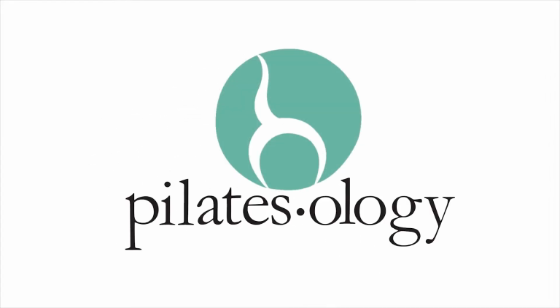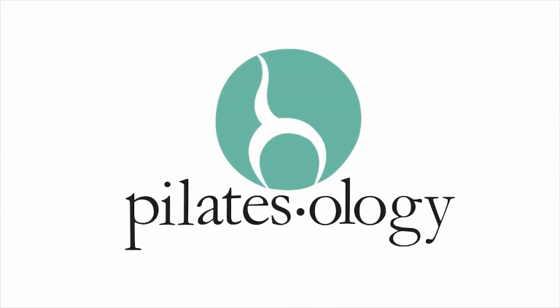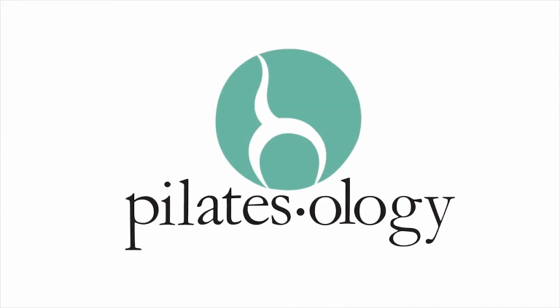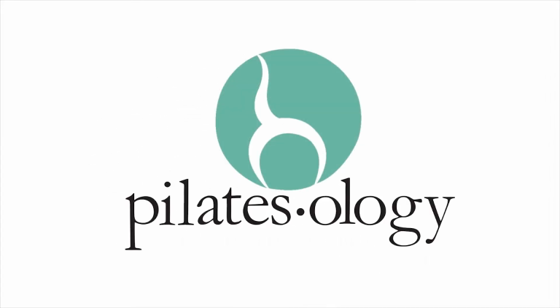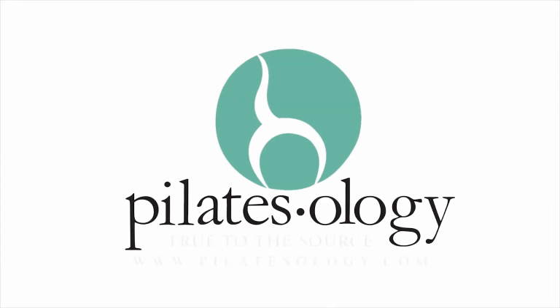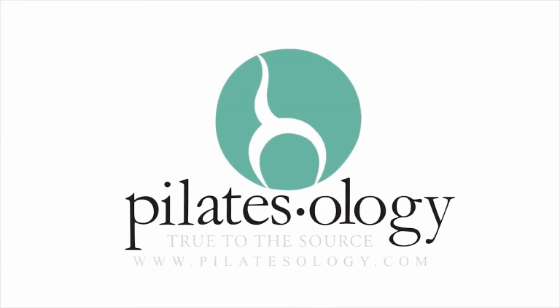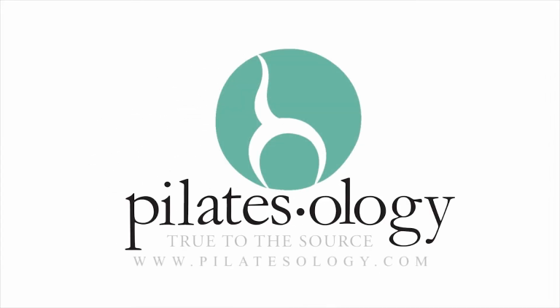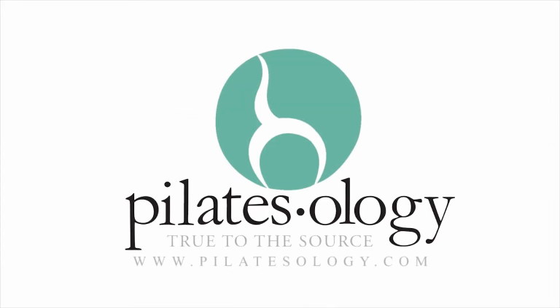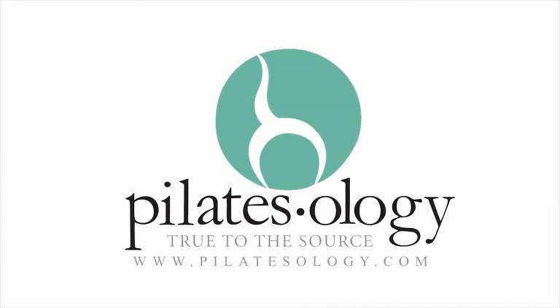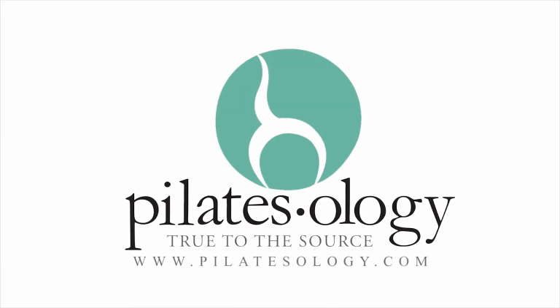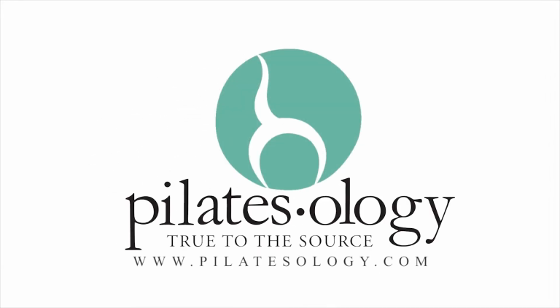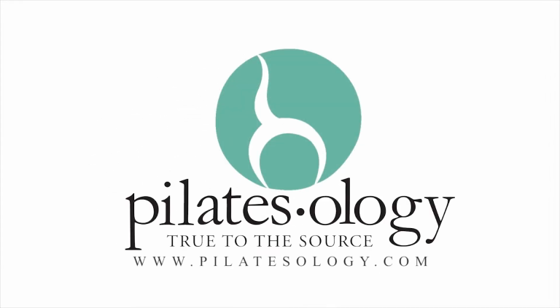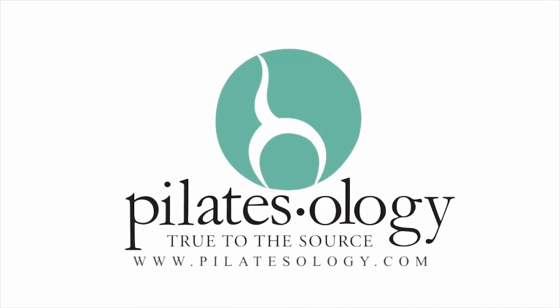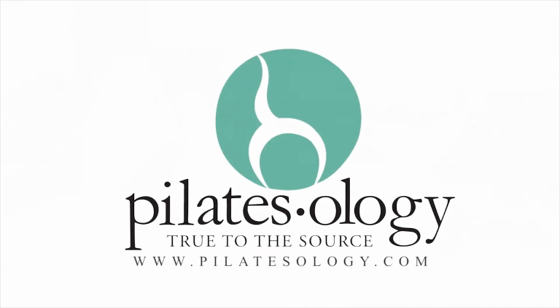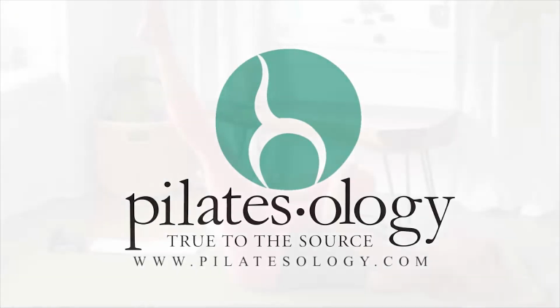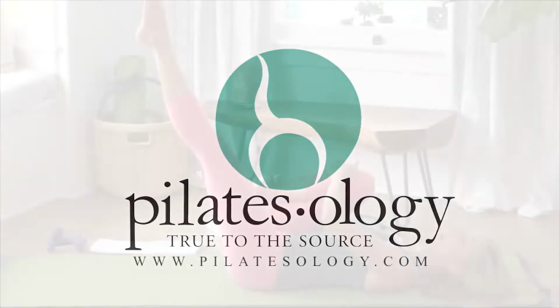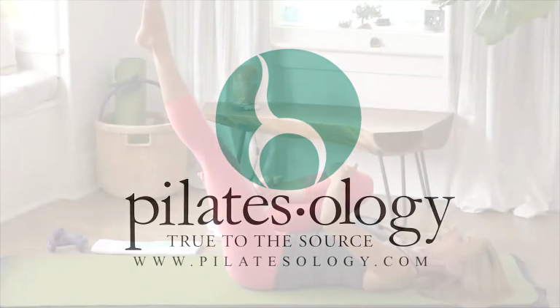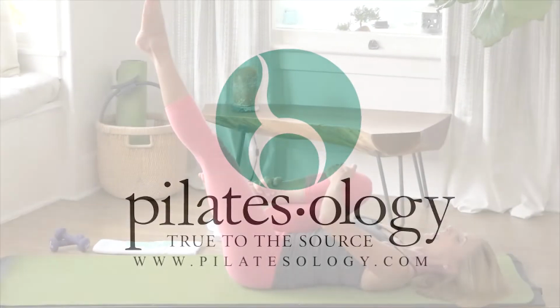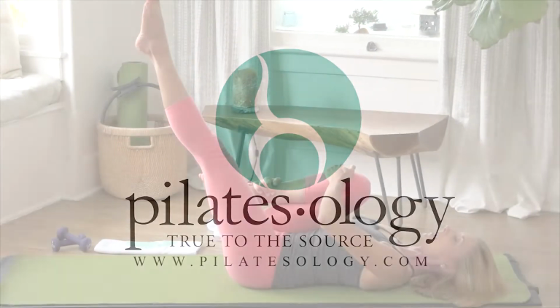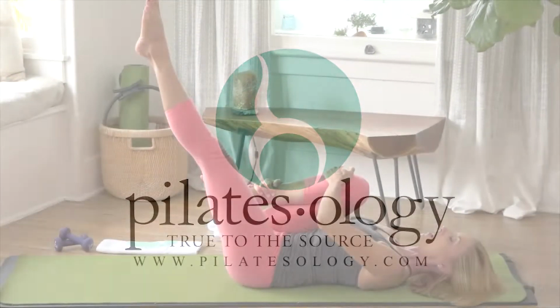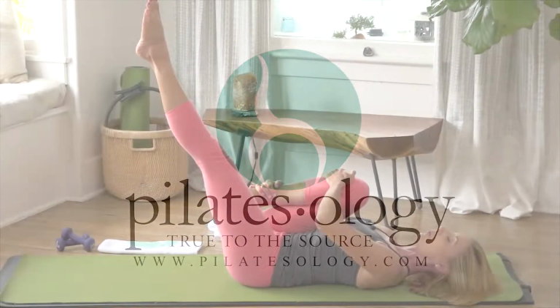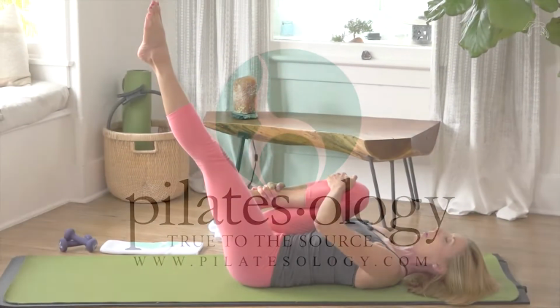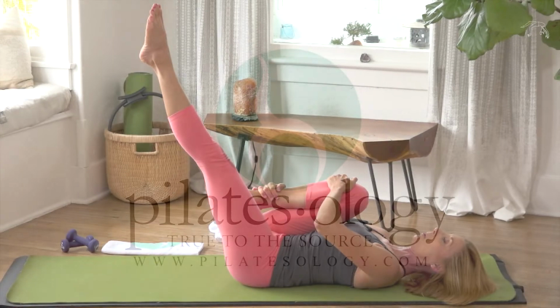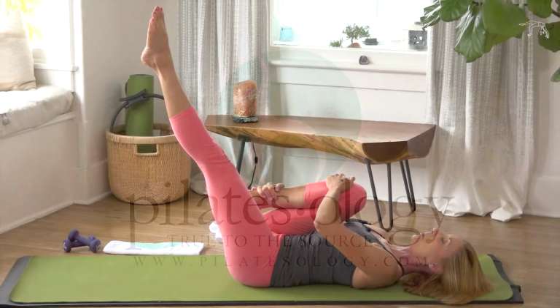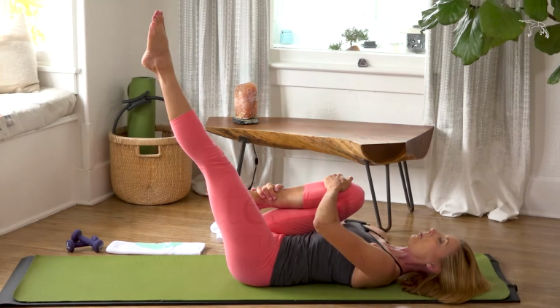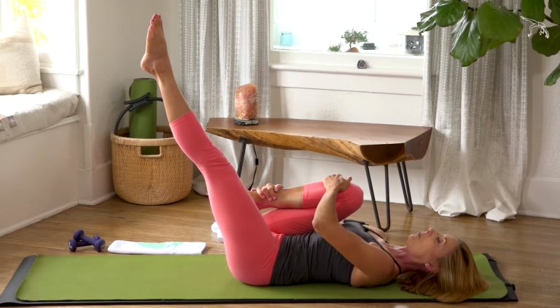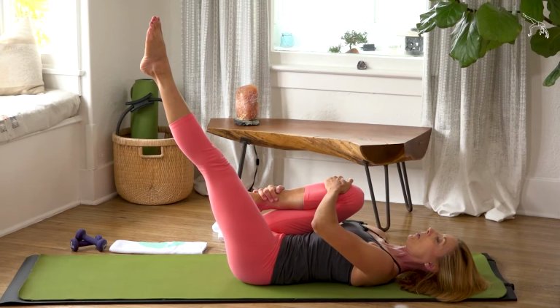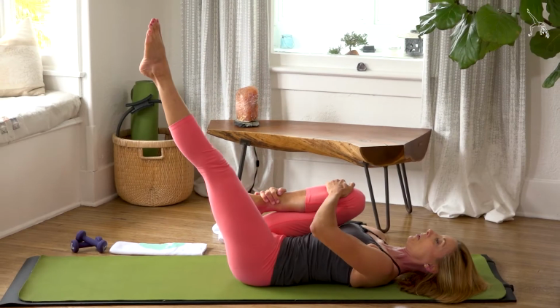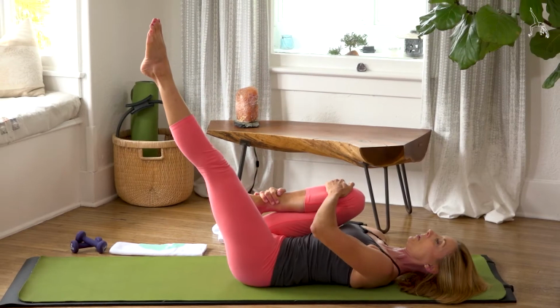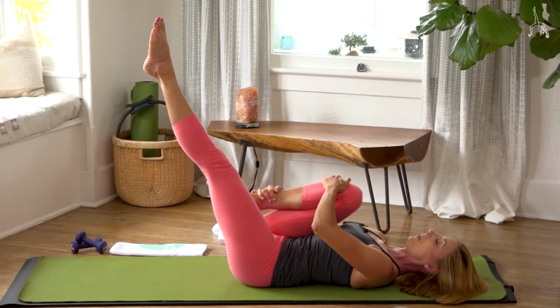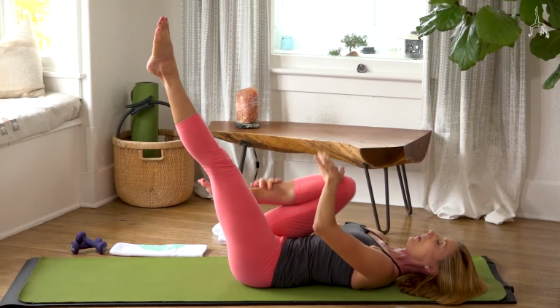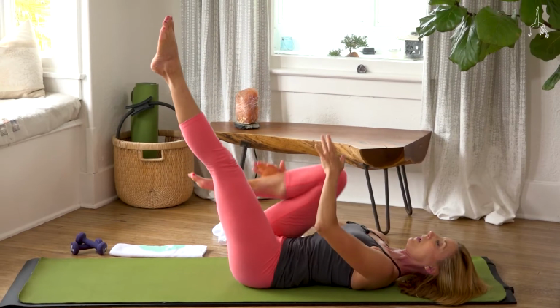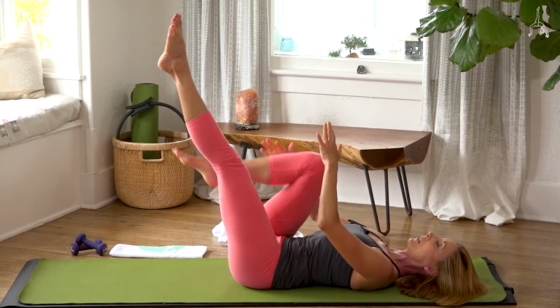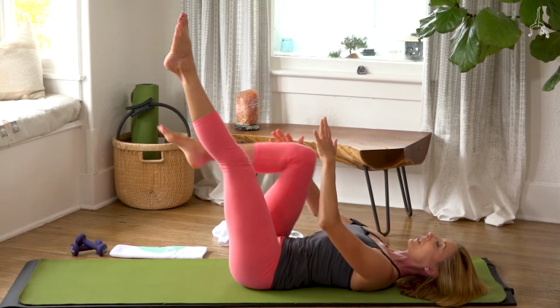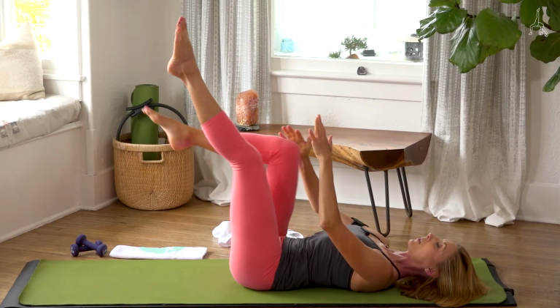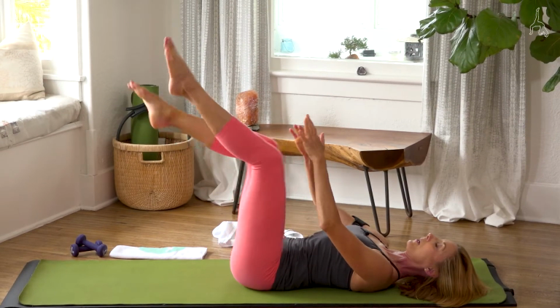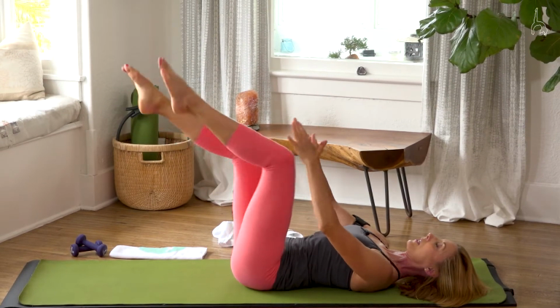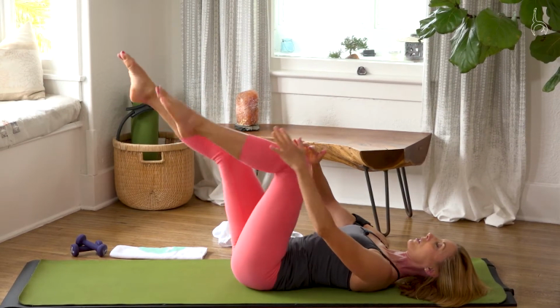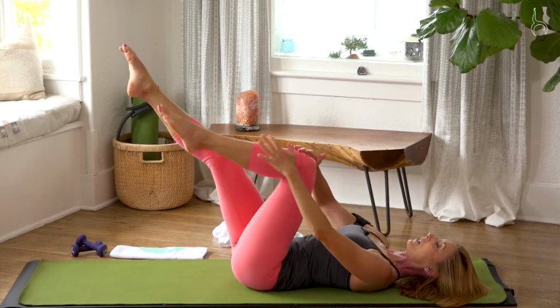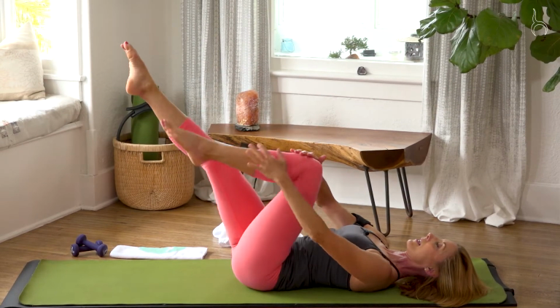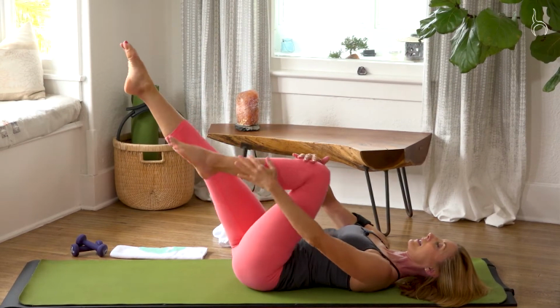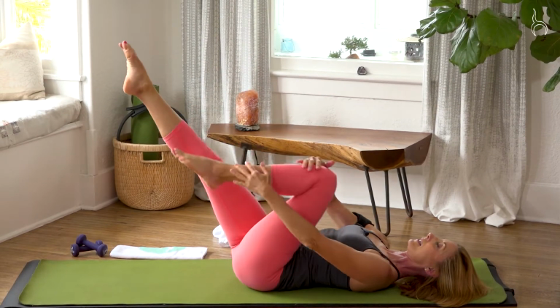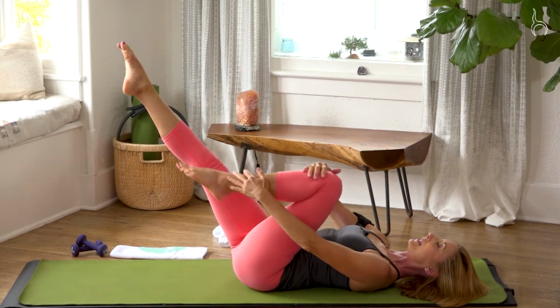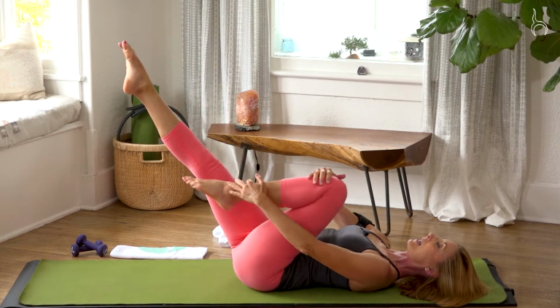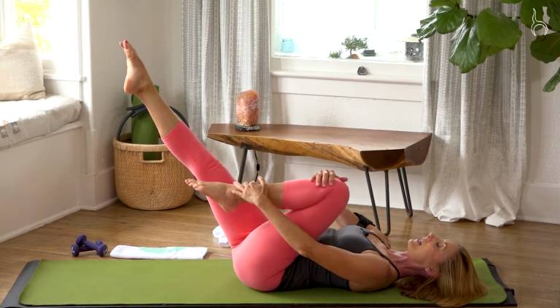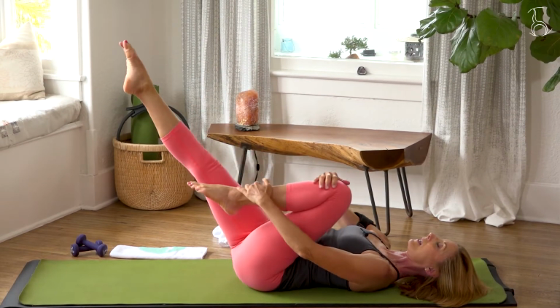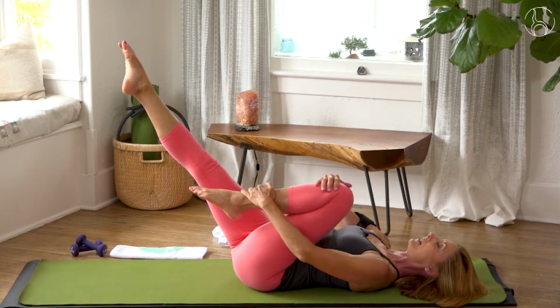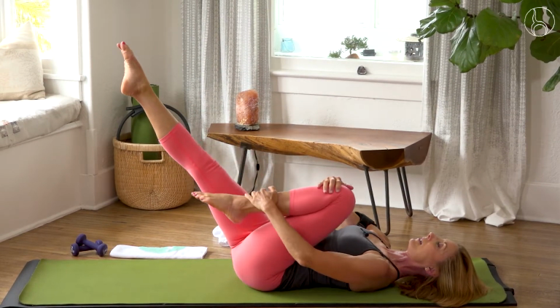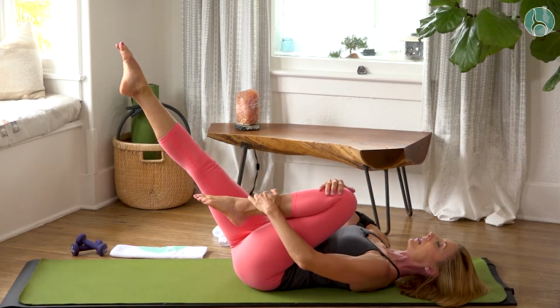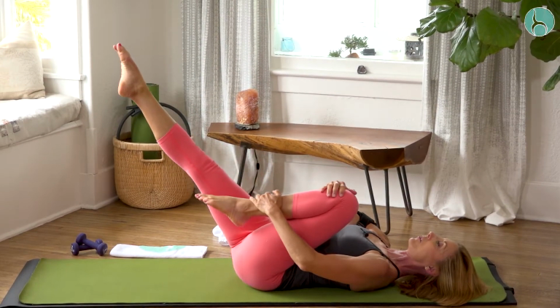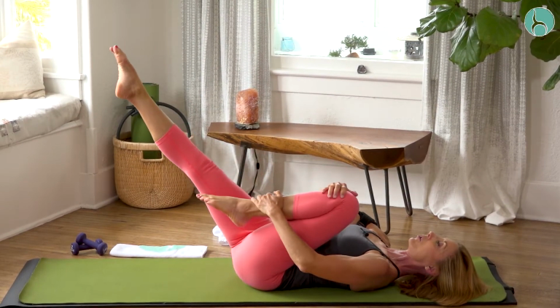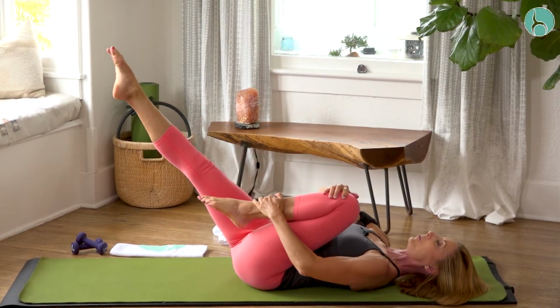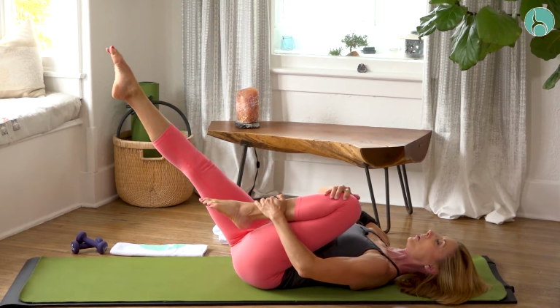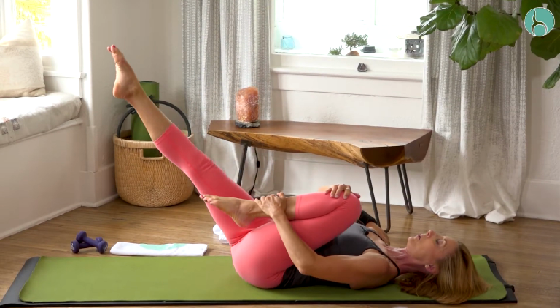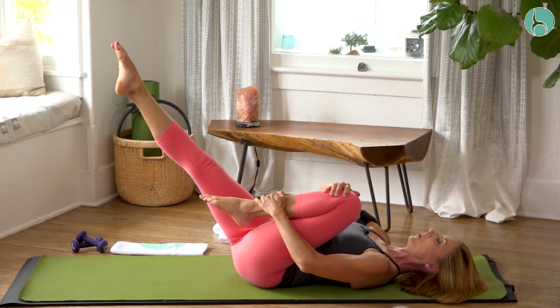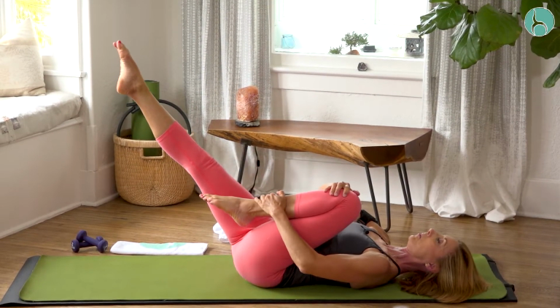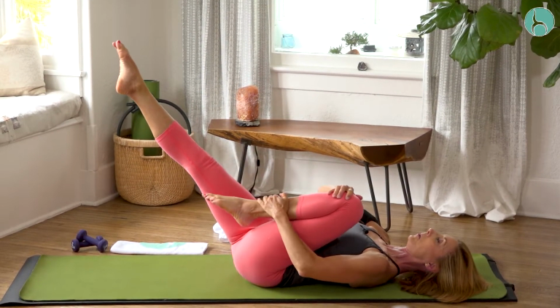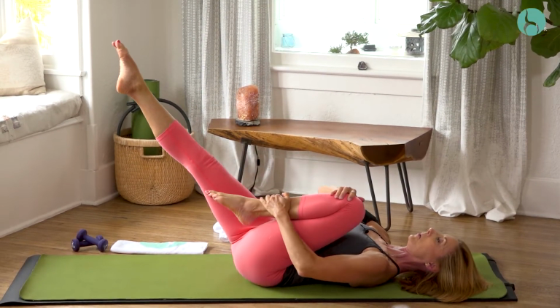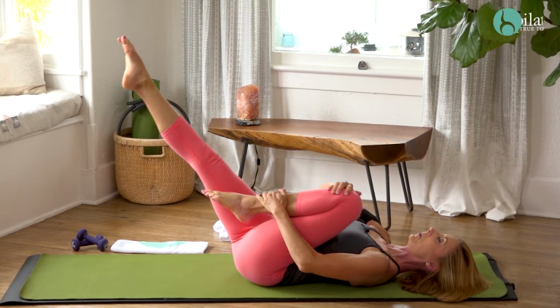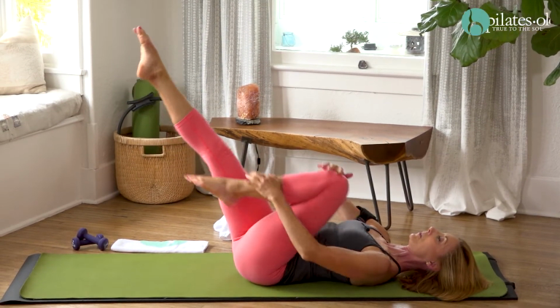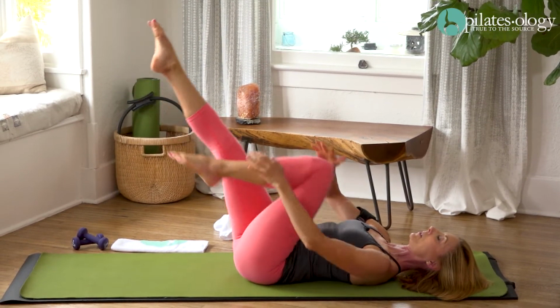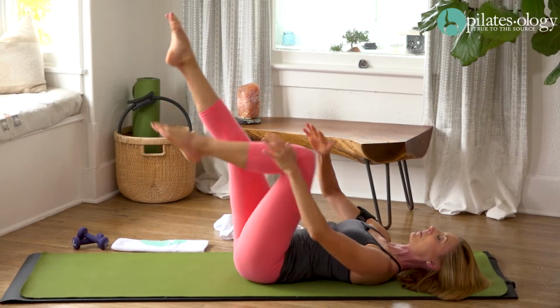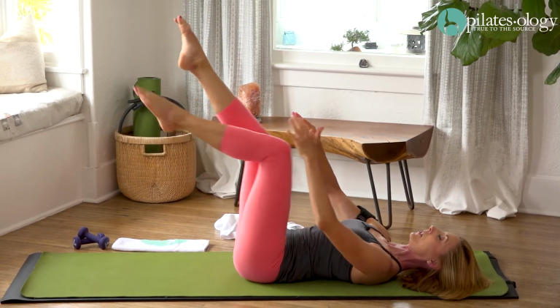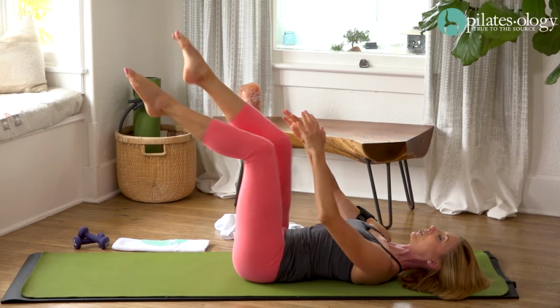Up towards the ceiling, give the right leg a pull, pull, switch. Nice and steady in the center. Pull, pull, switch.